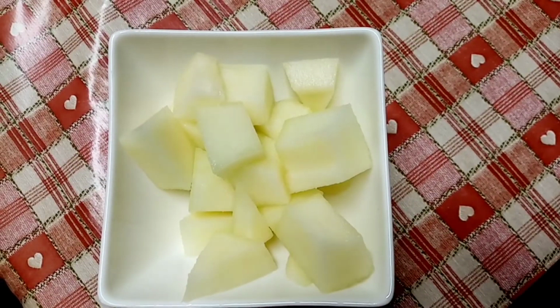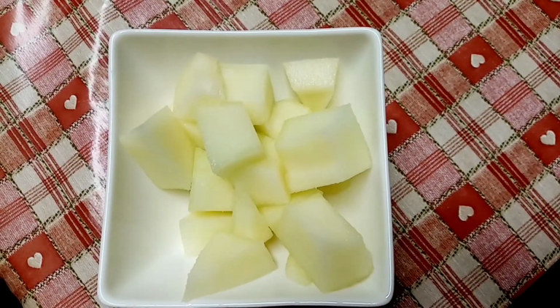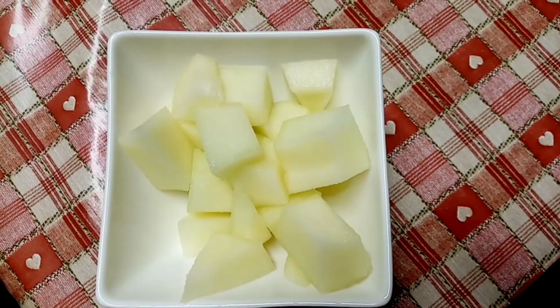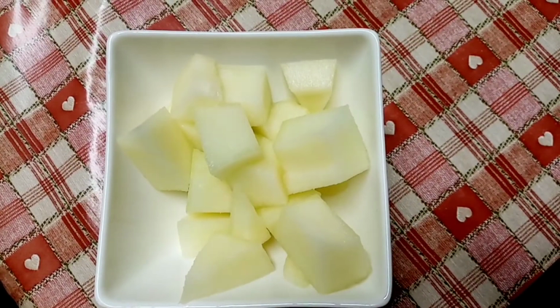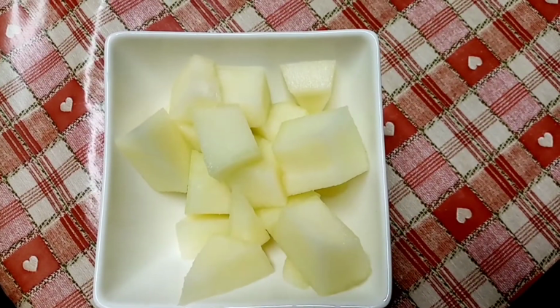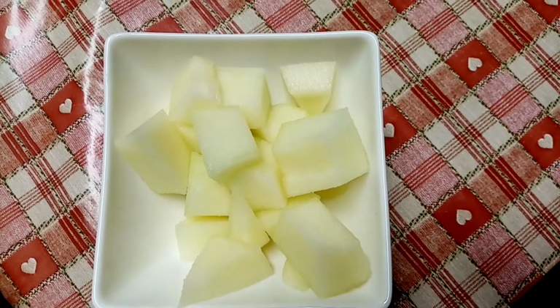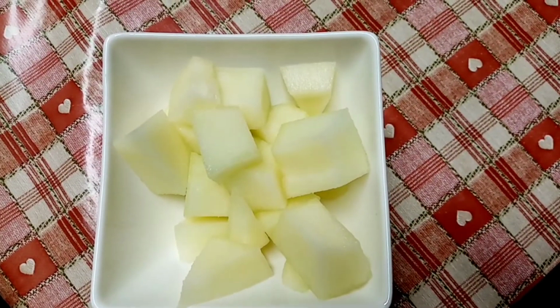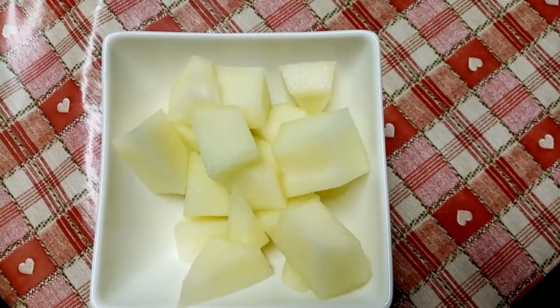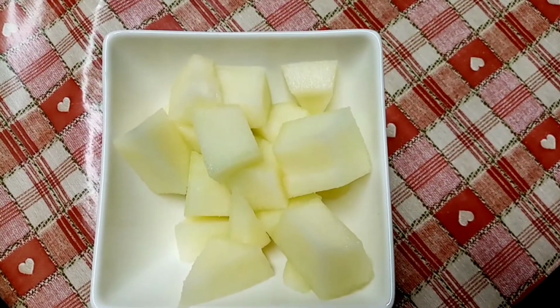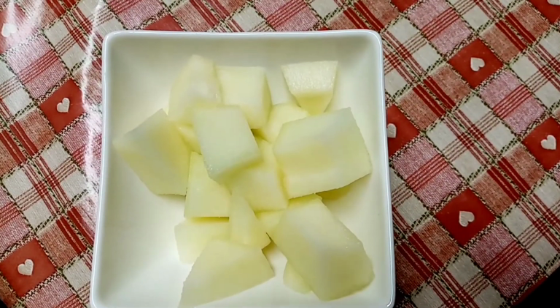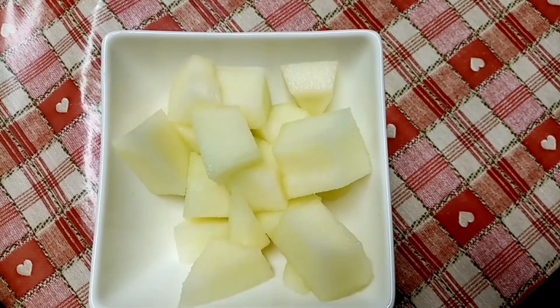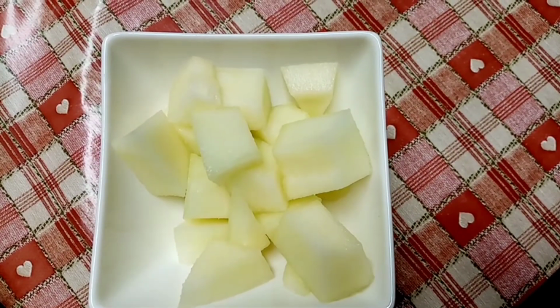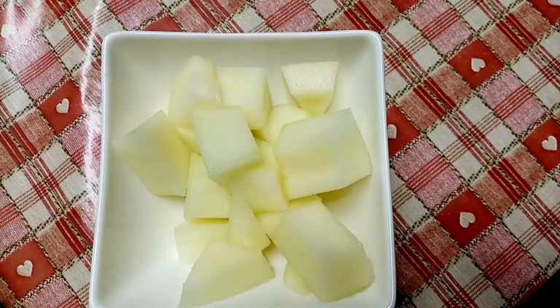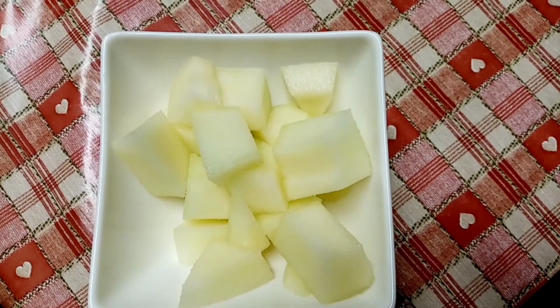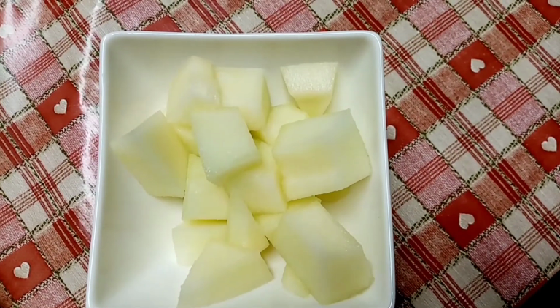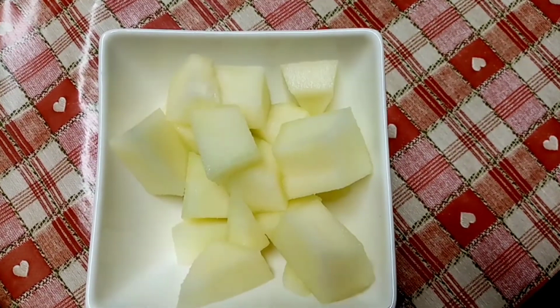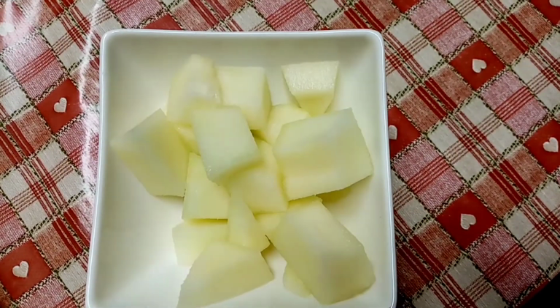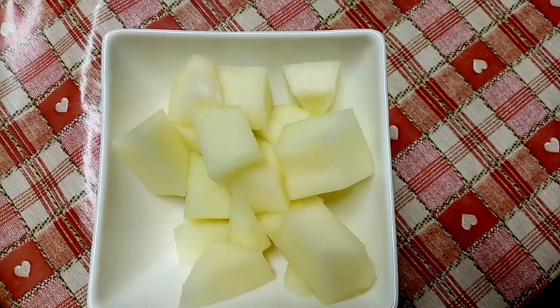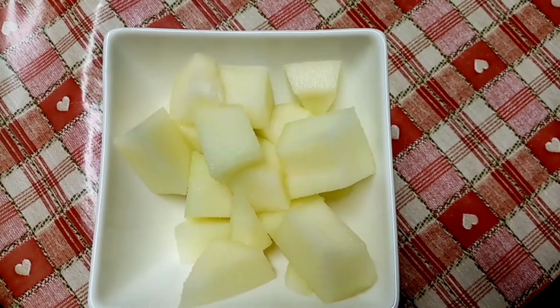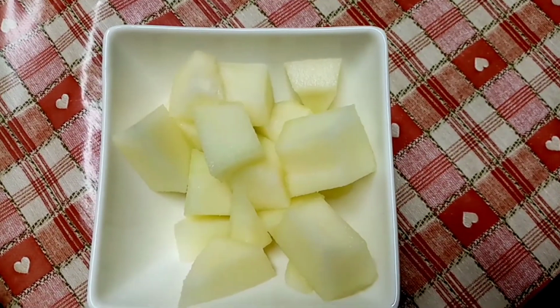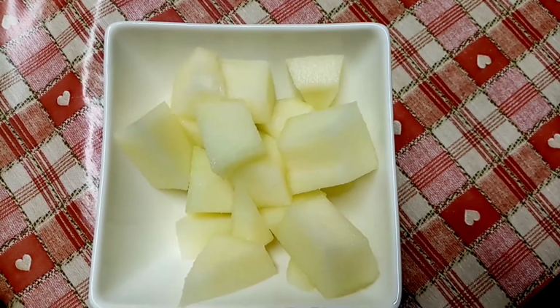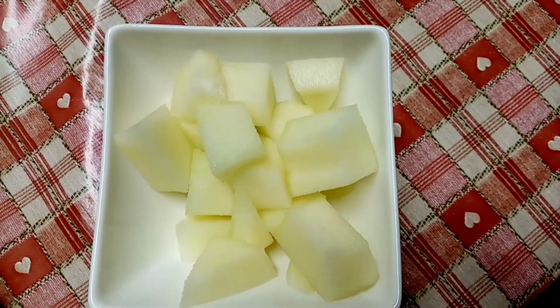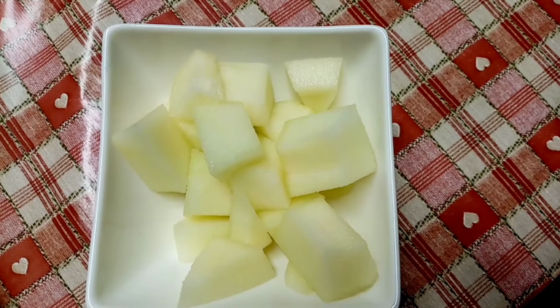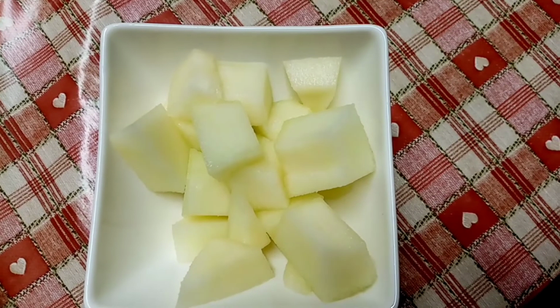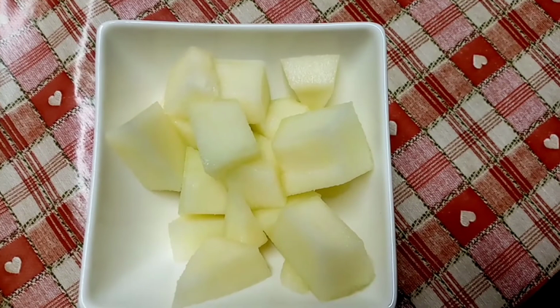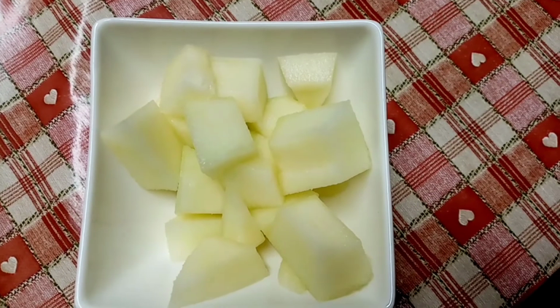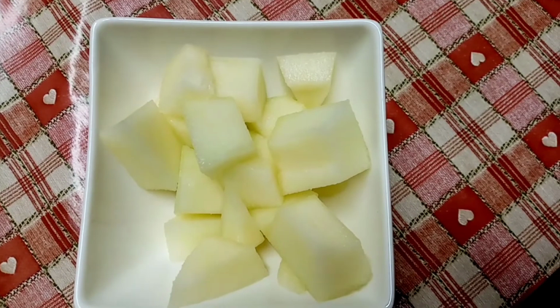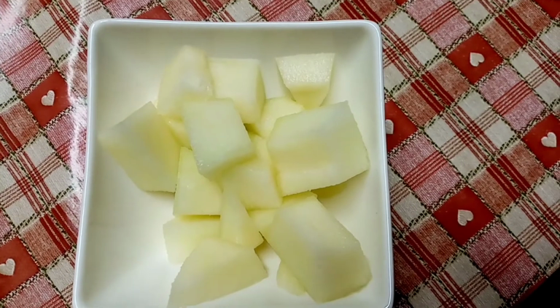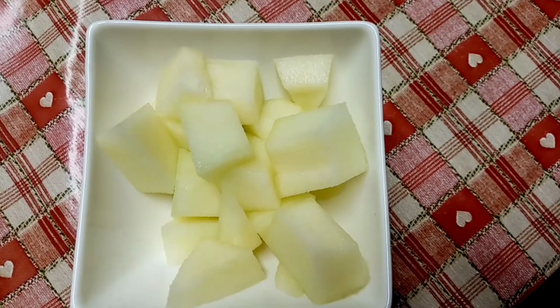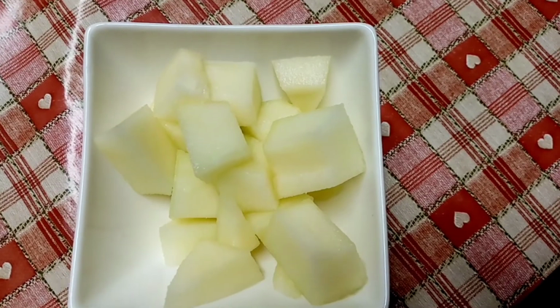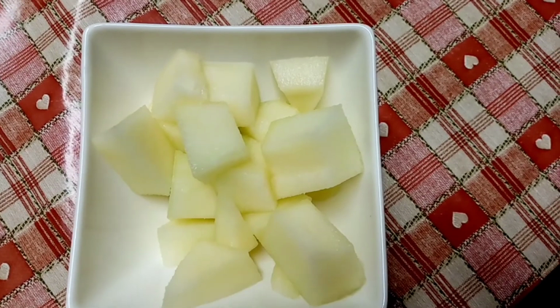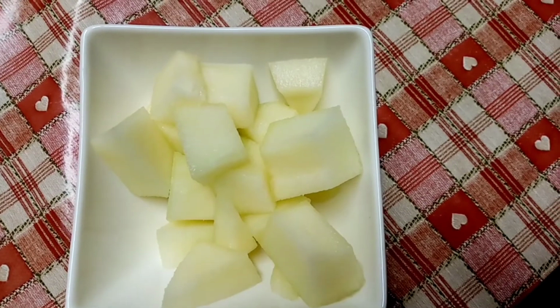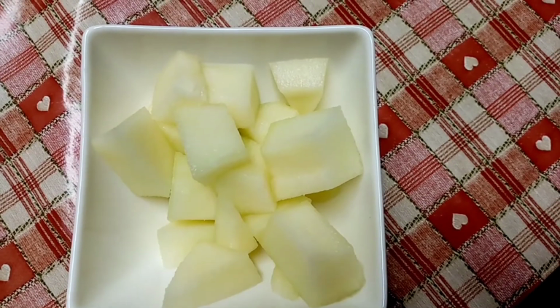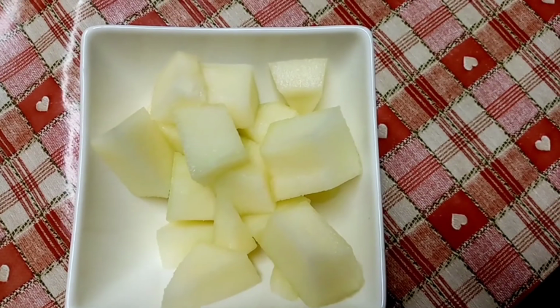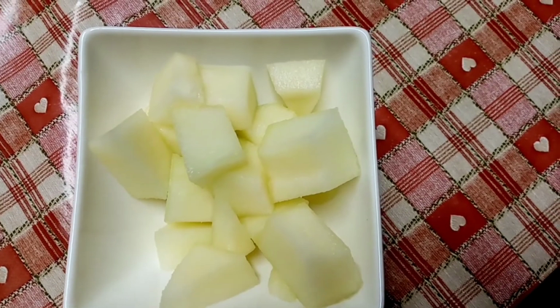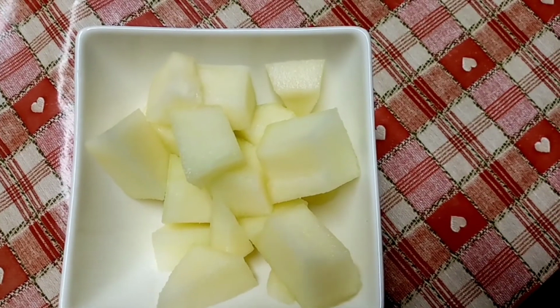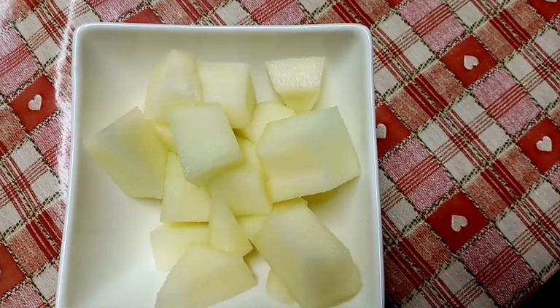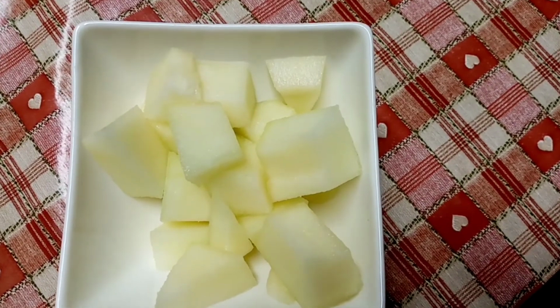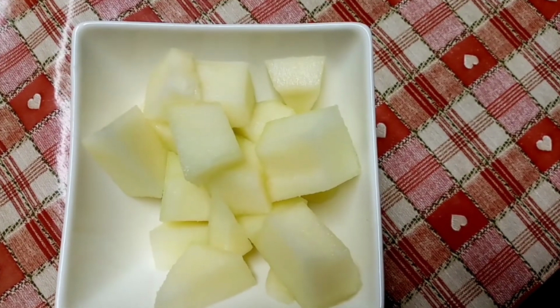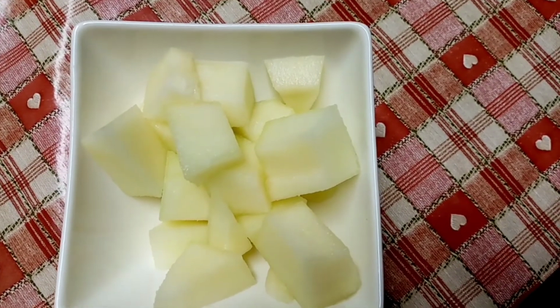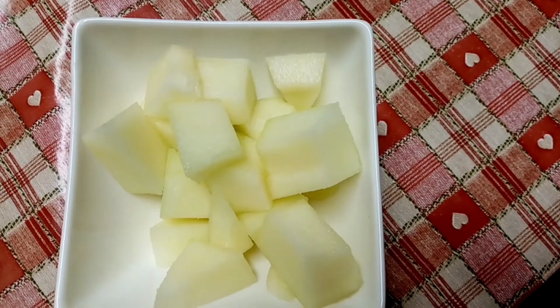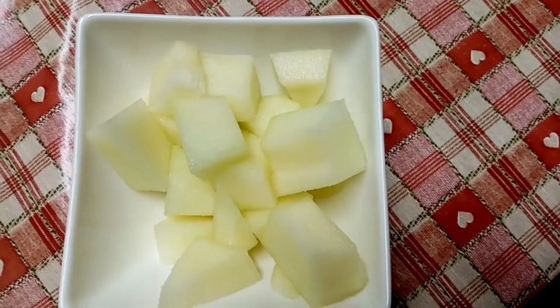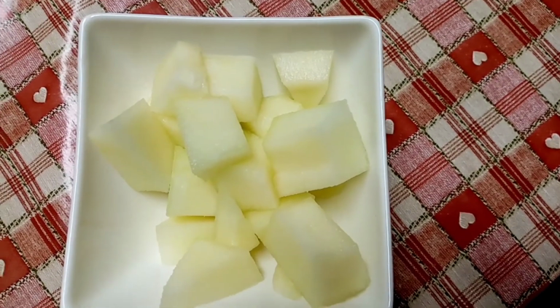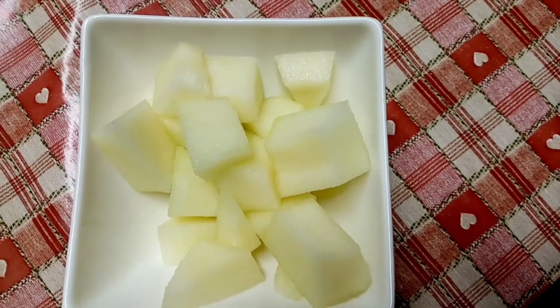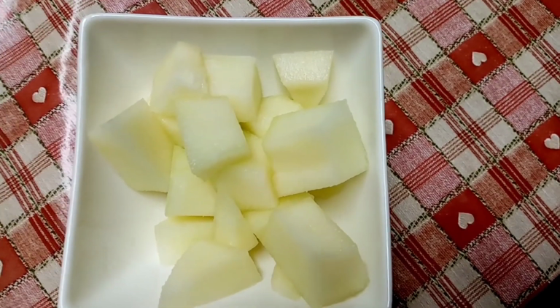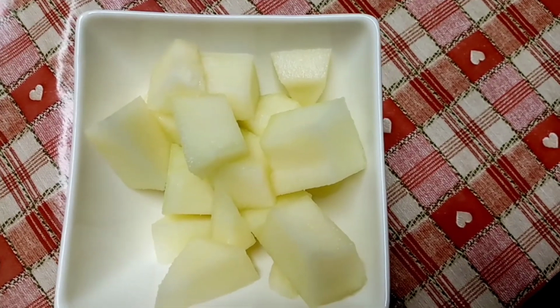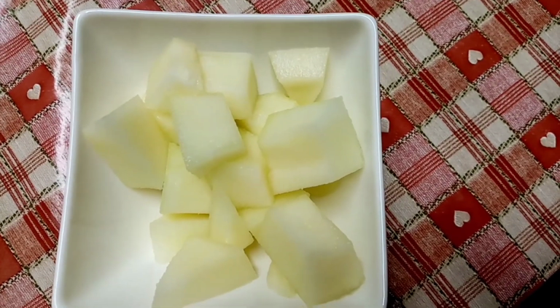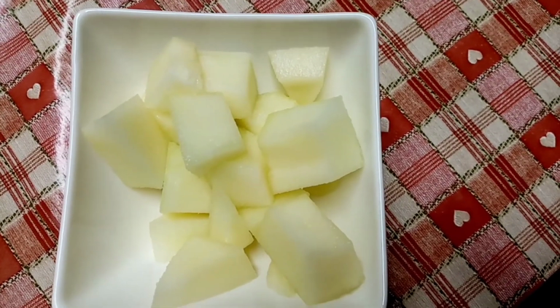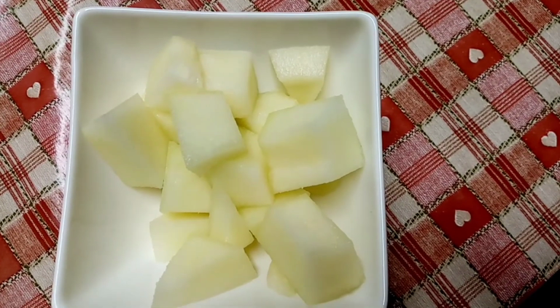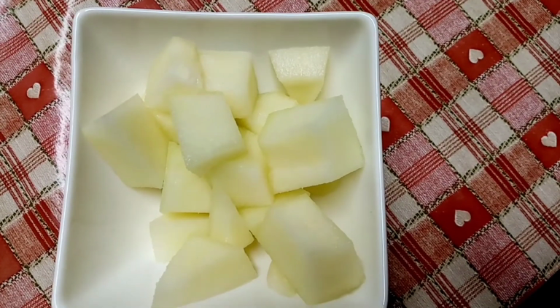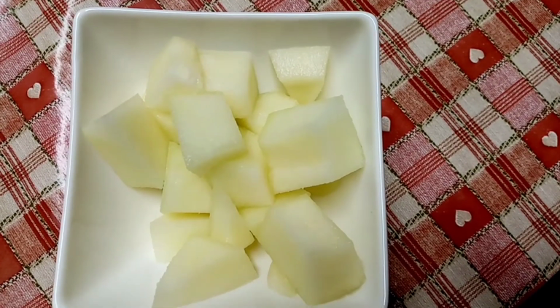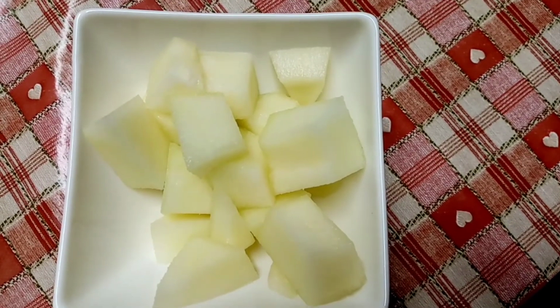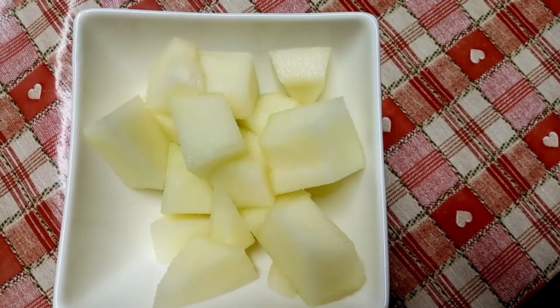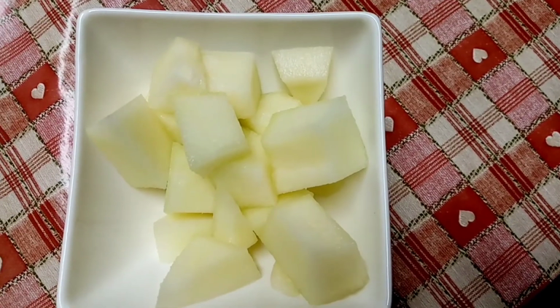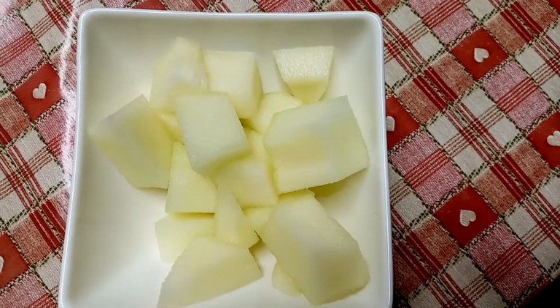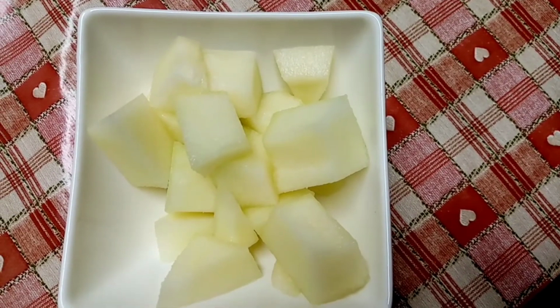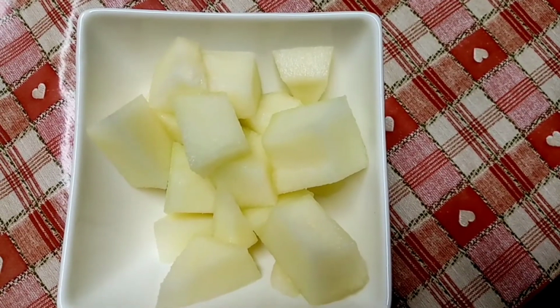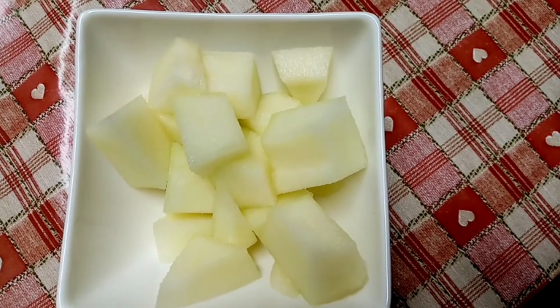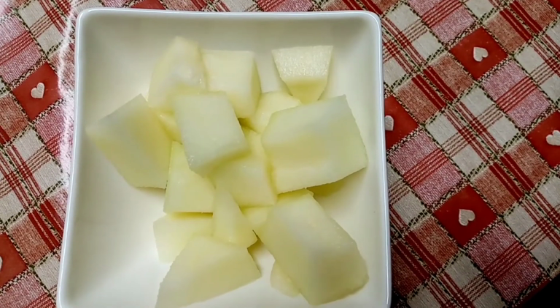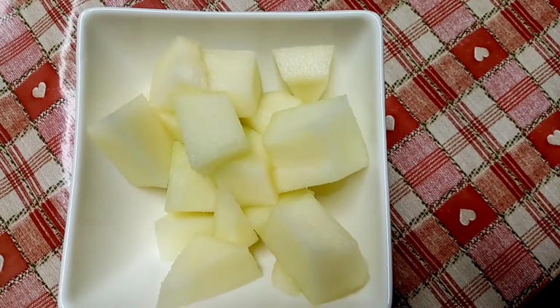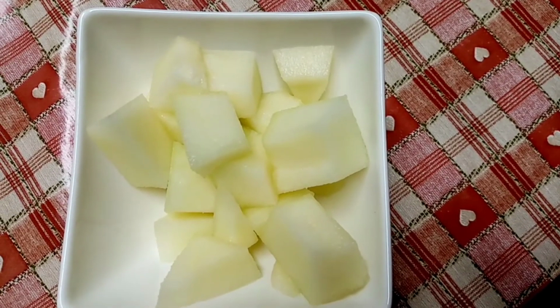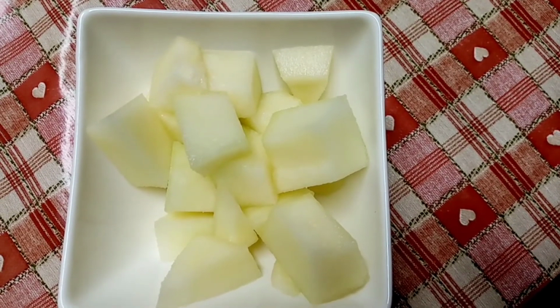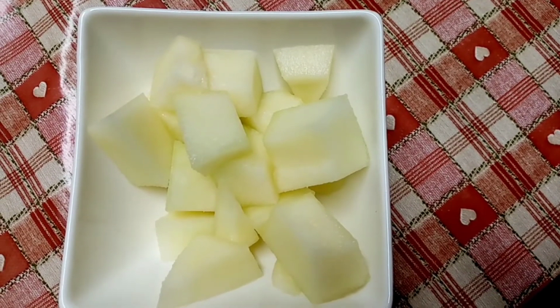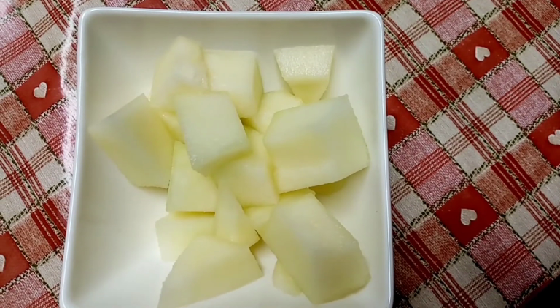I'm having this melon now for my pudding — it's 122 grams and it's 29 calories.